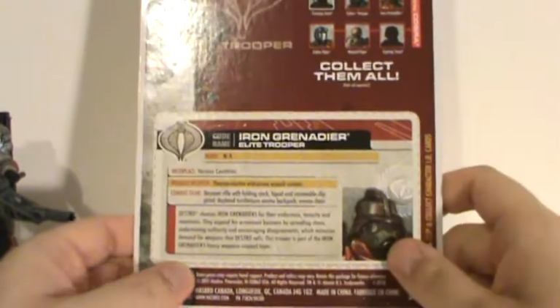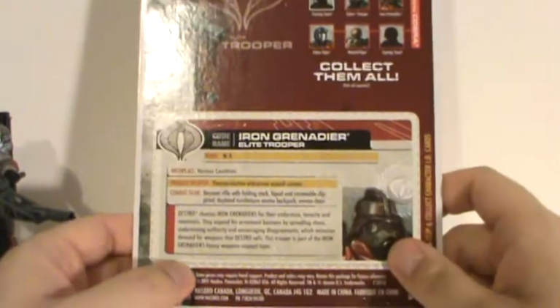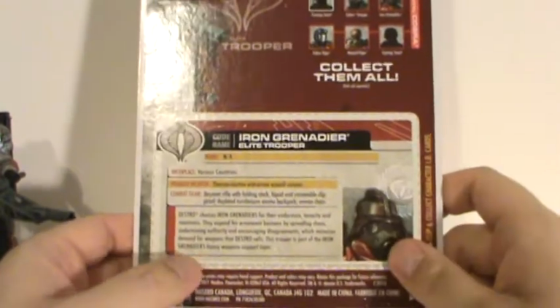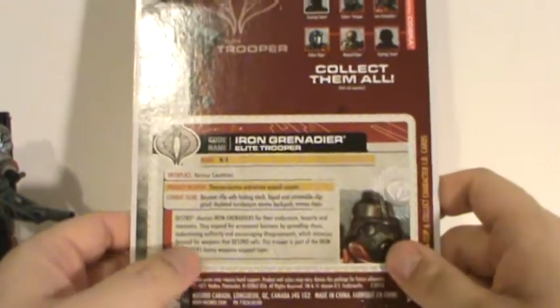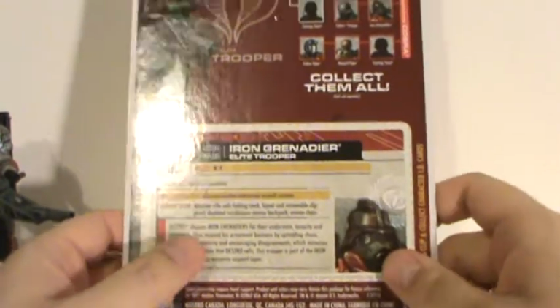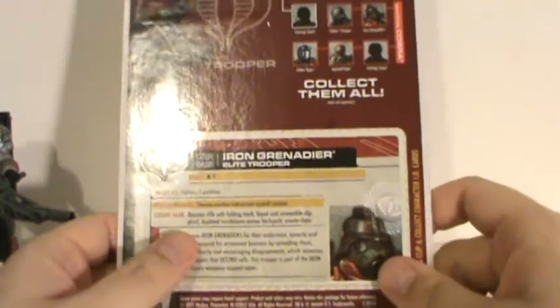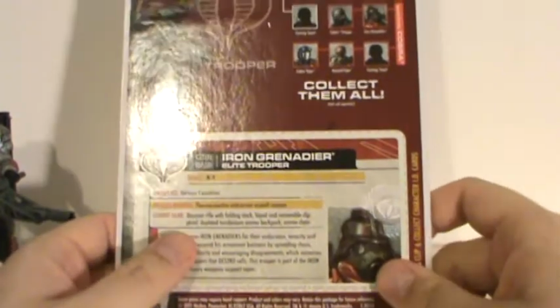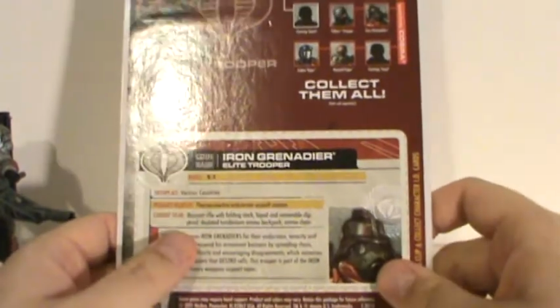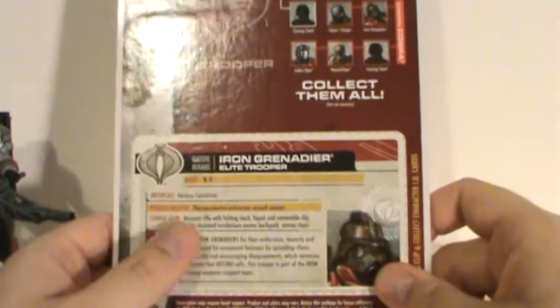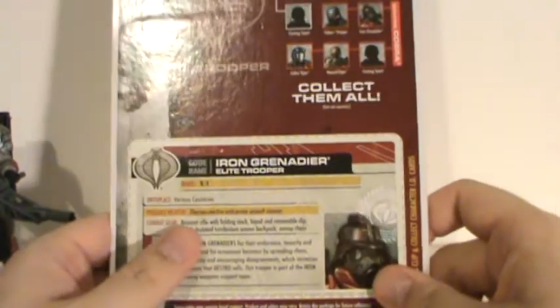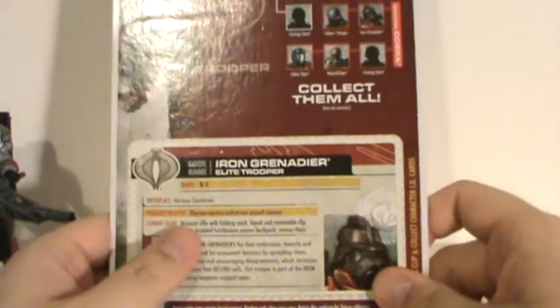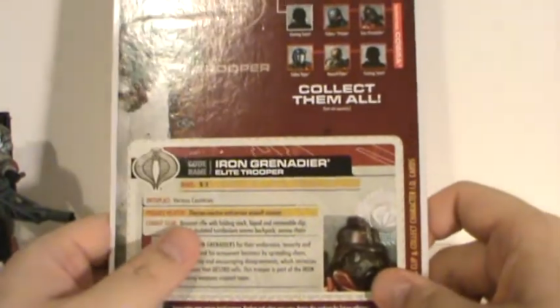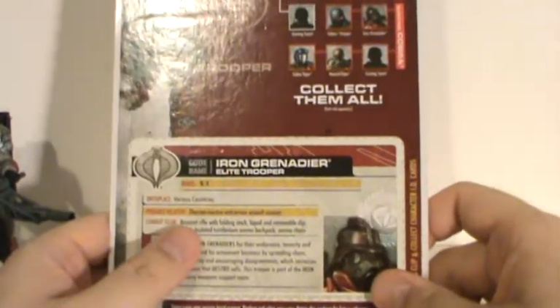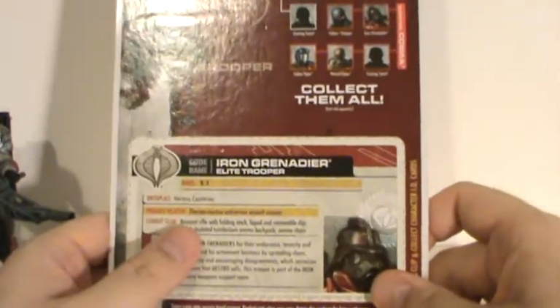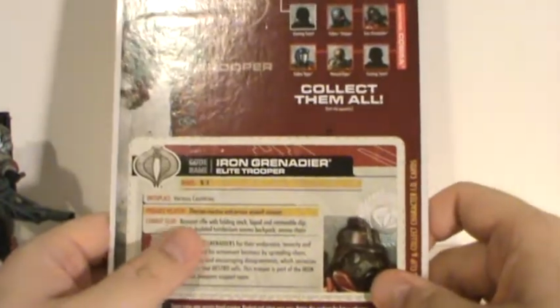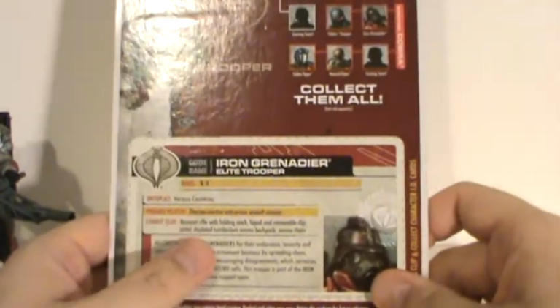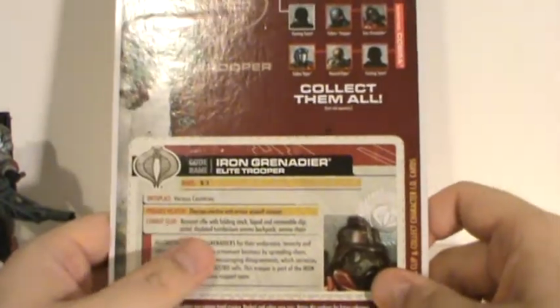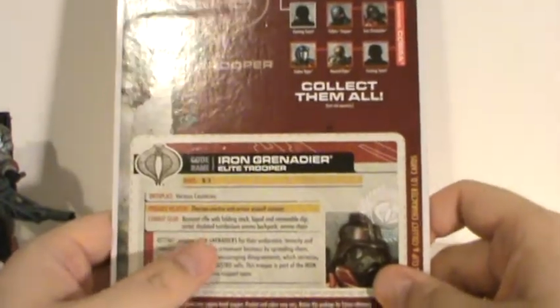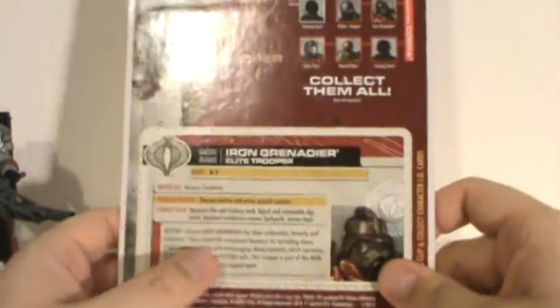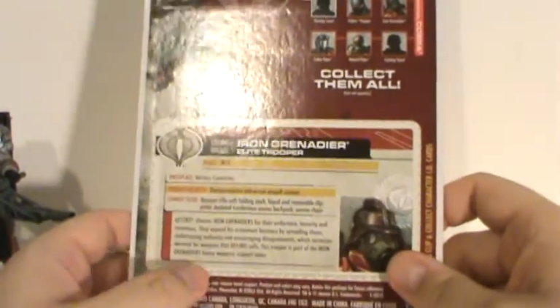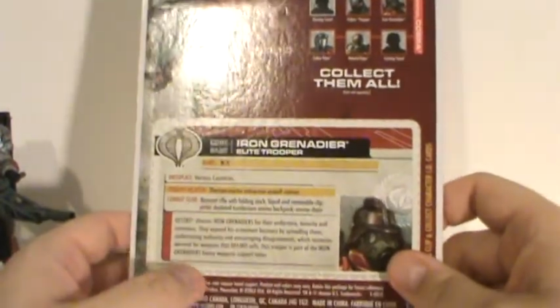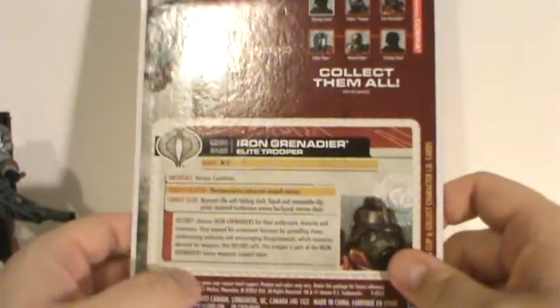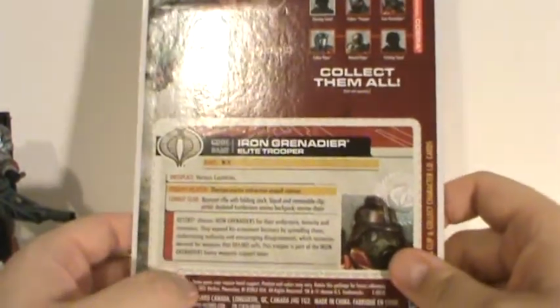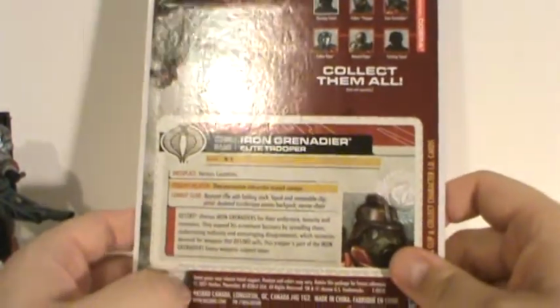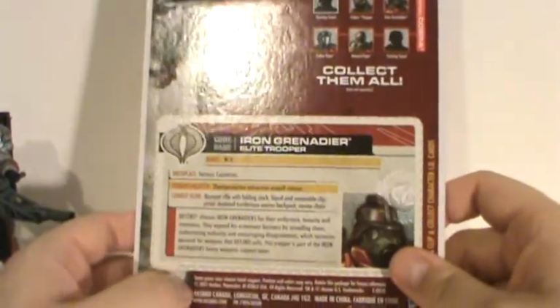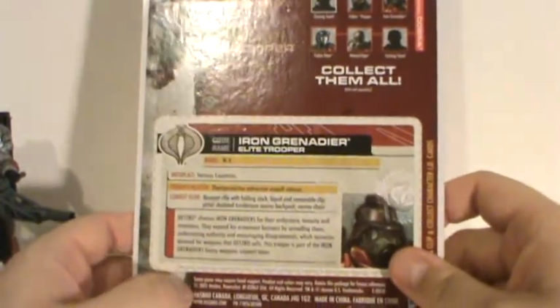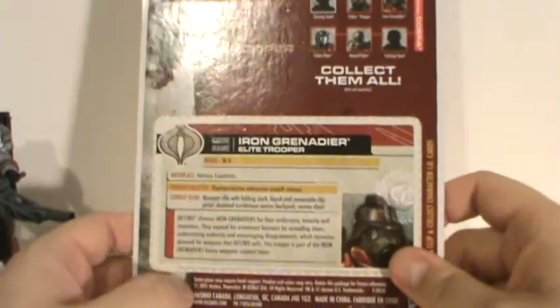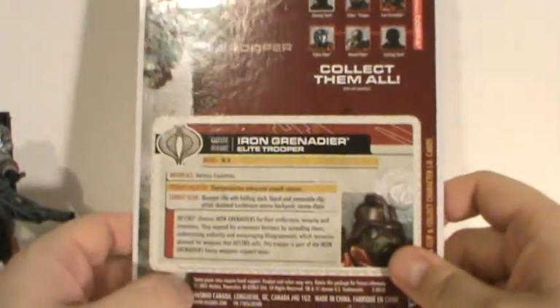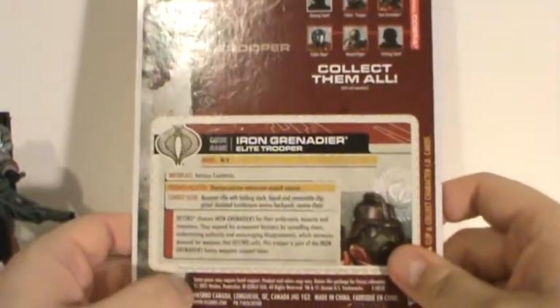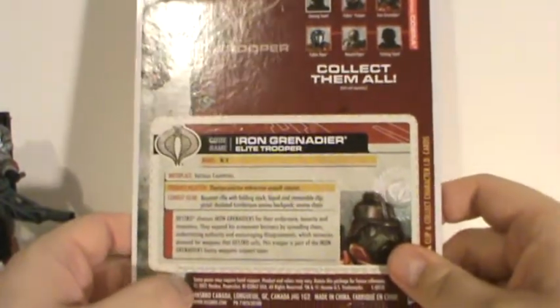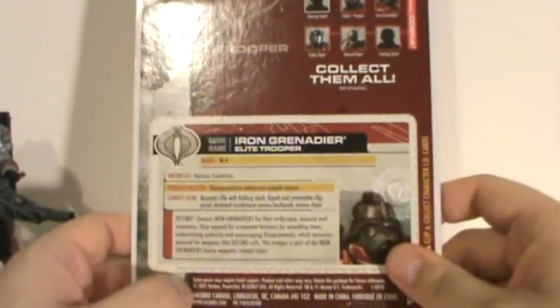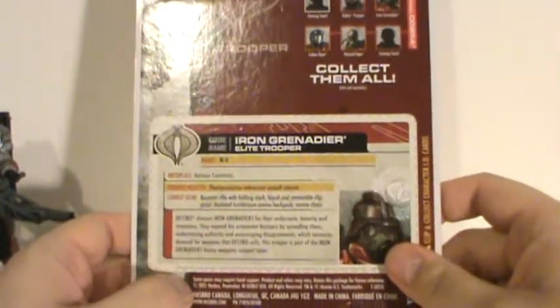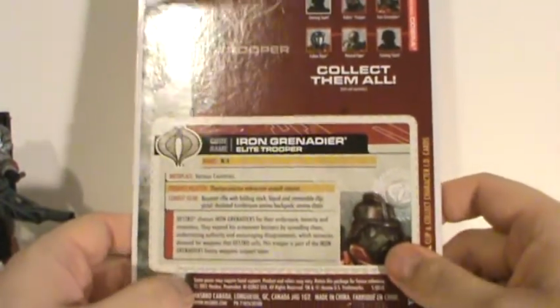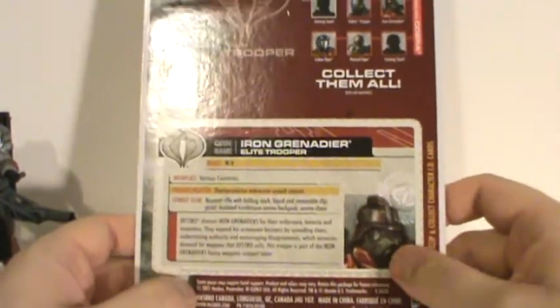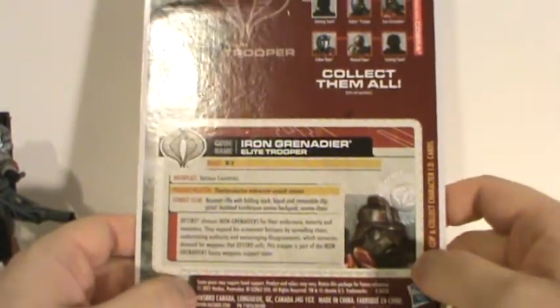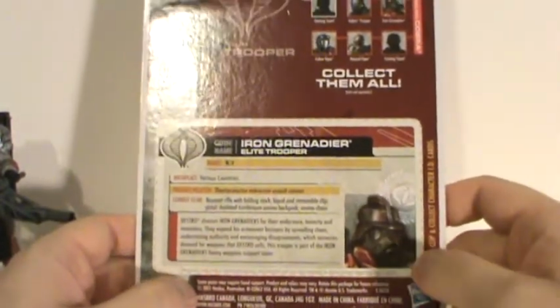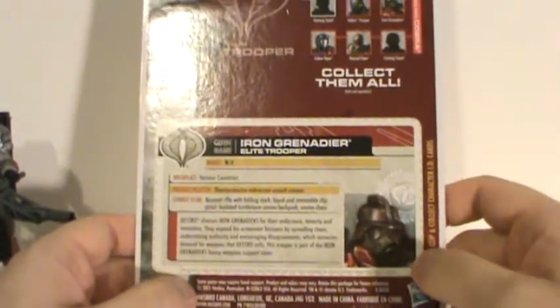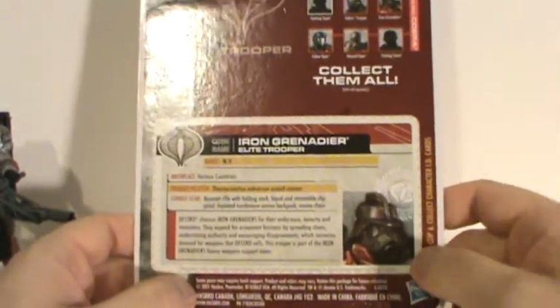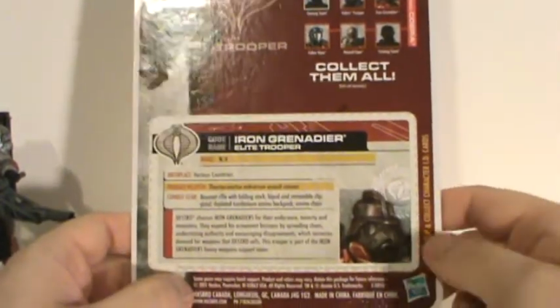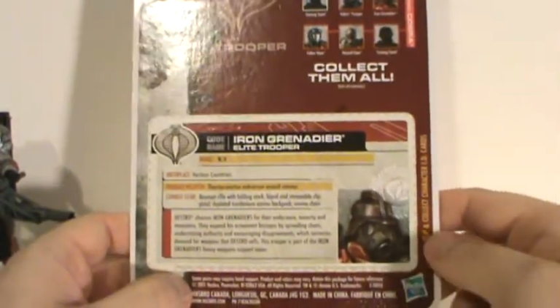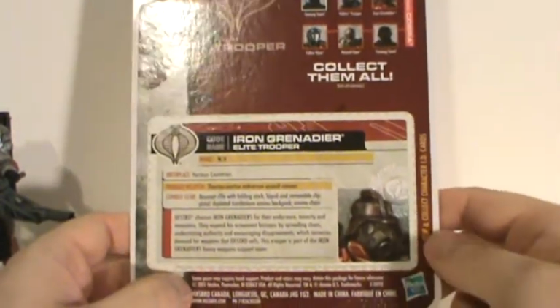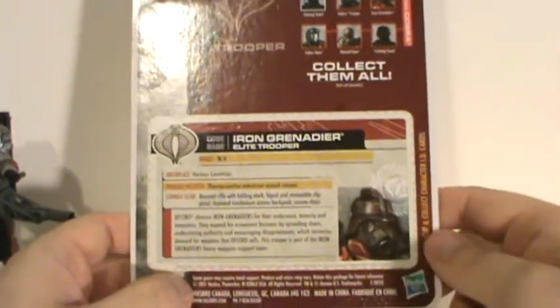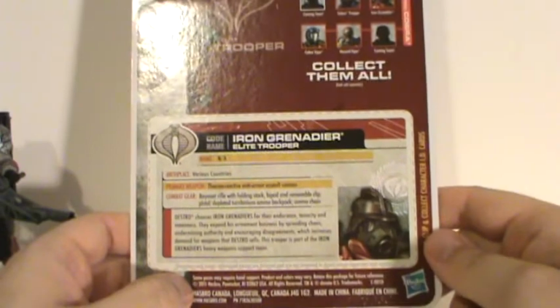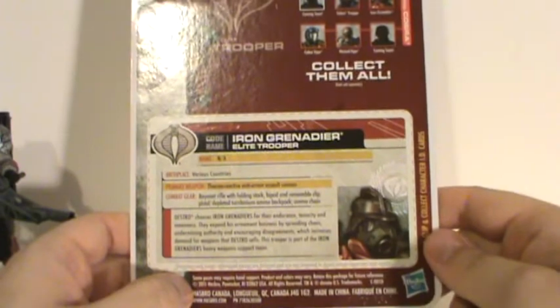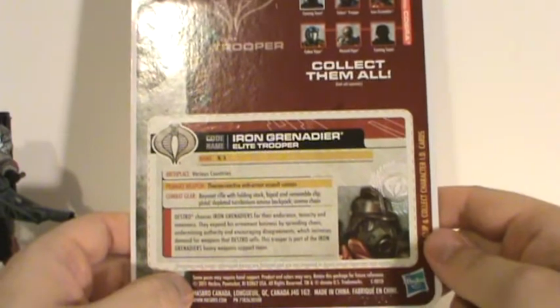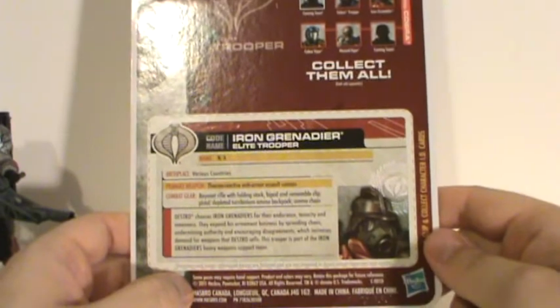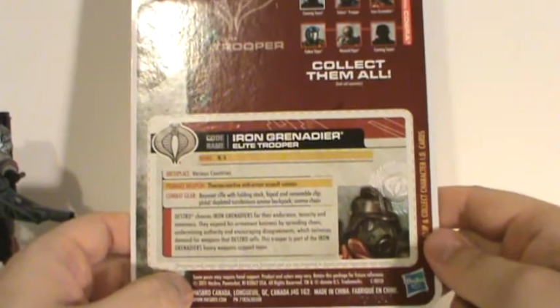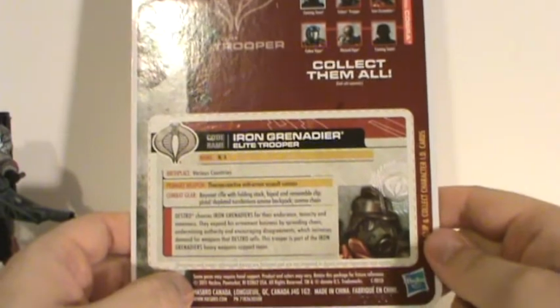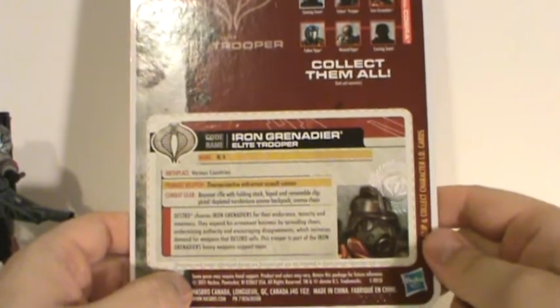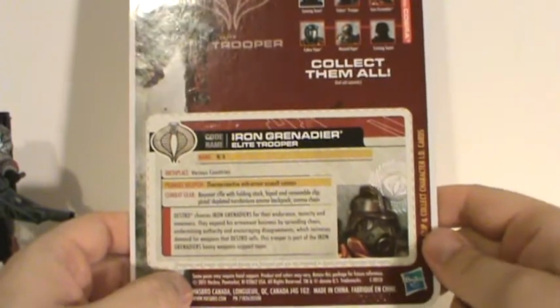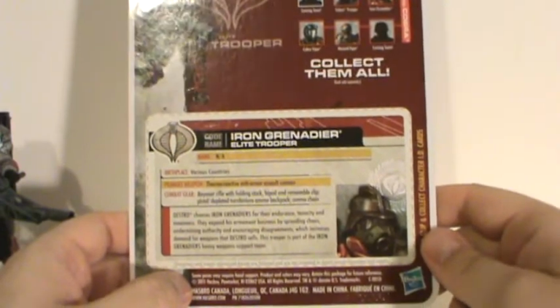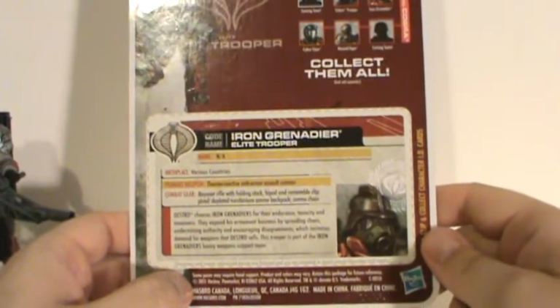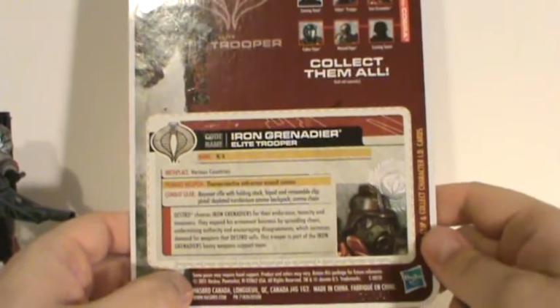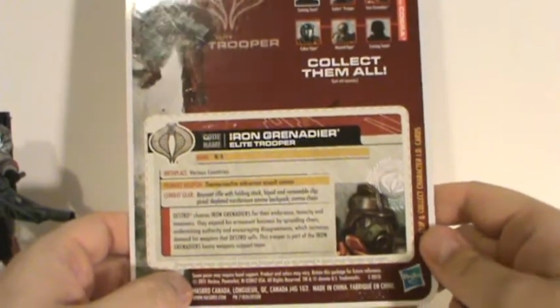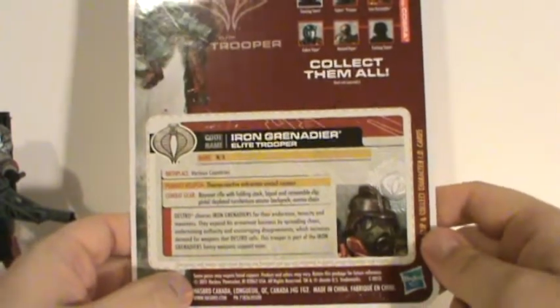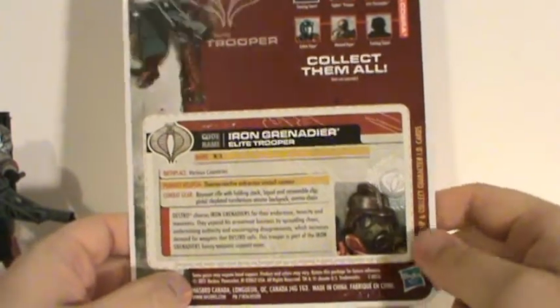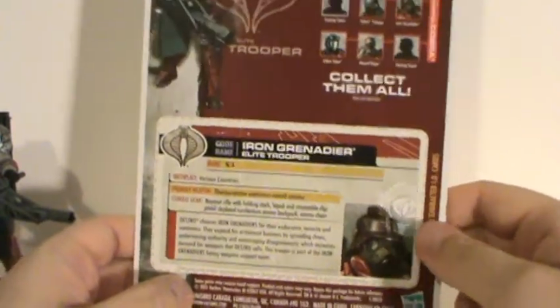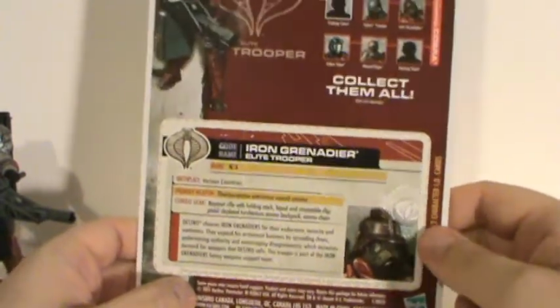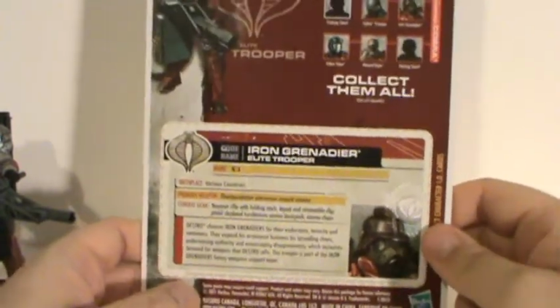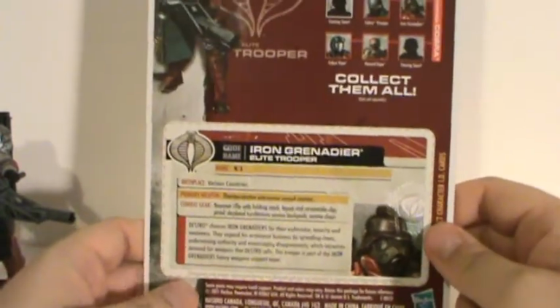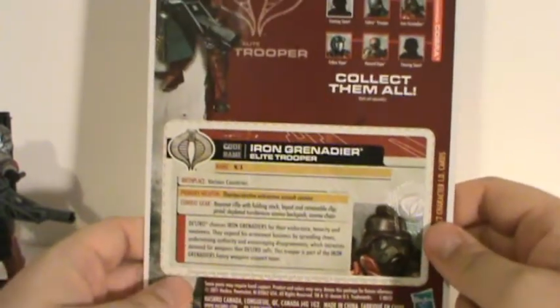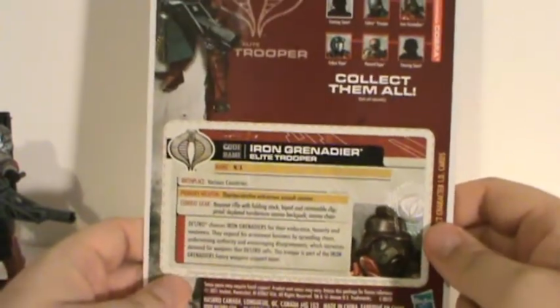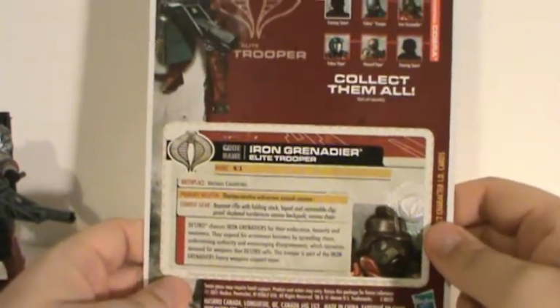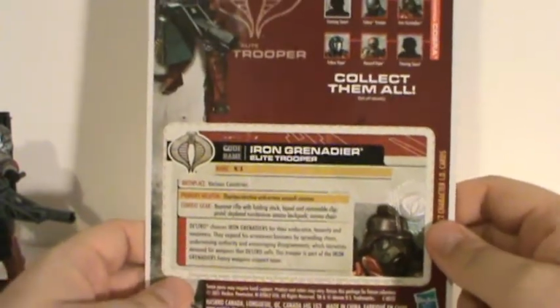Now, quickly about the combat gear — it's kind of misleading, because it talks about the Bayonet Rifle with the Folding Stock, Bipod, Removable Clip, and so on. It actually doesn't come with that.